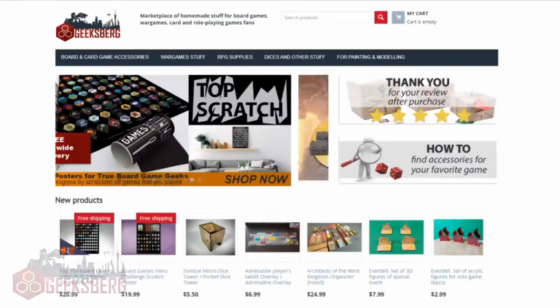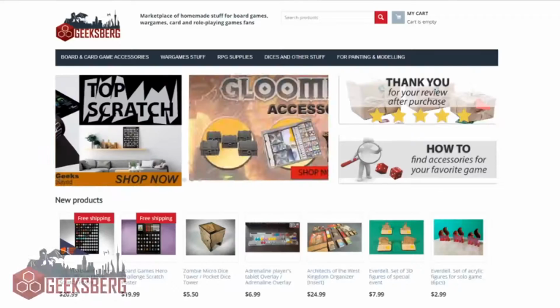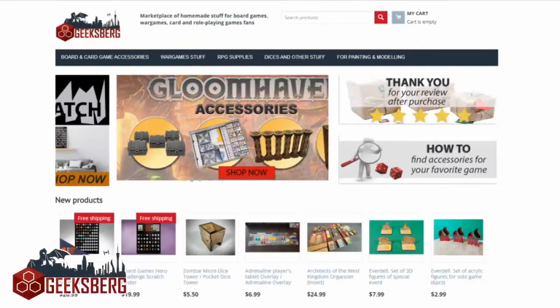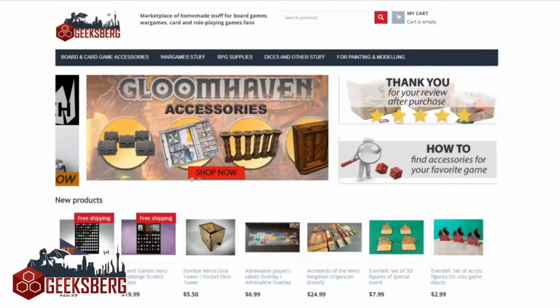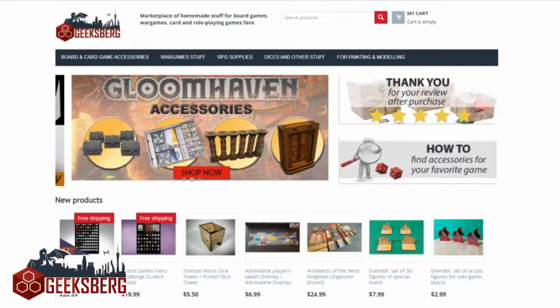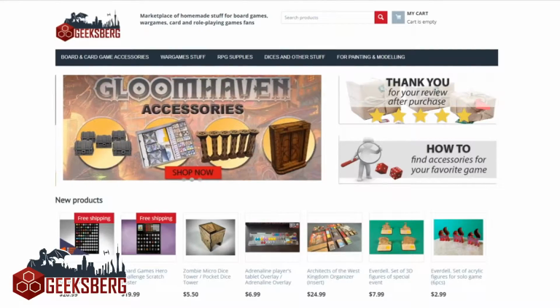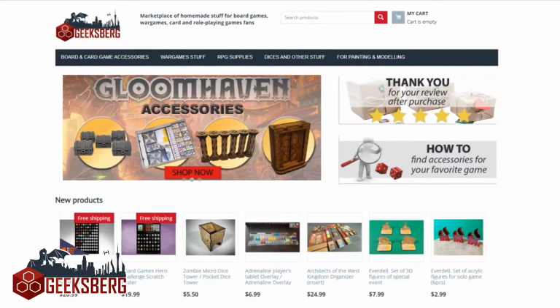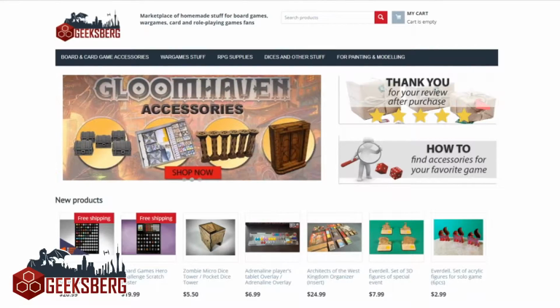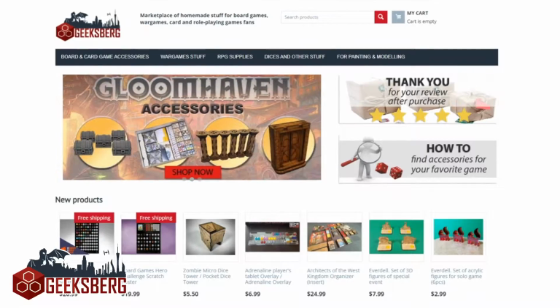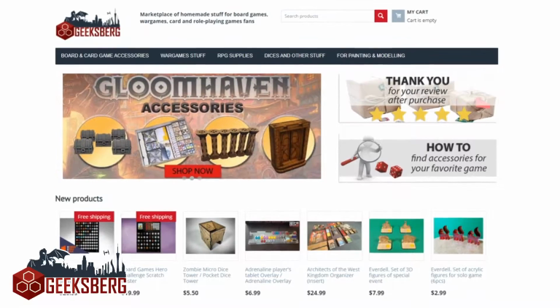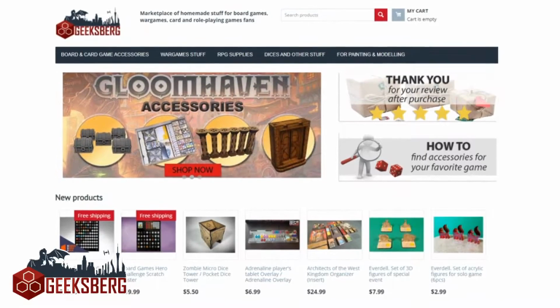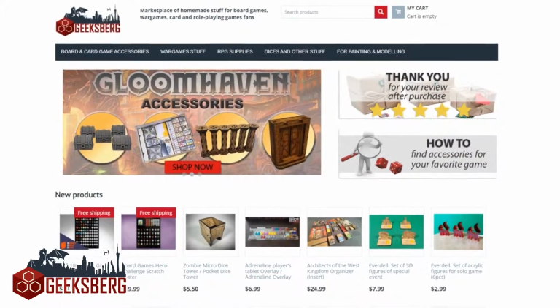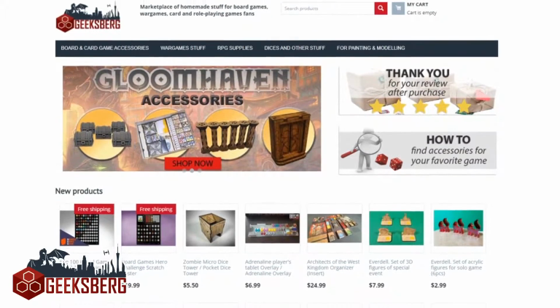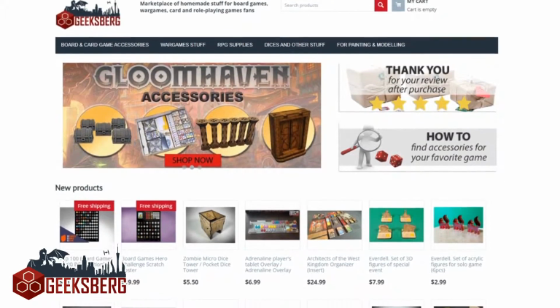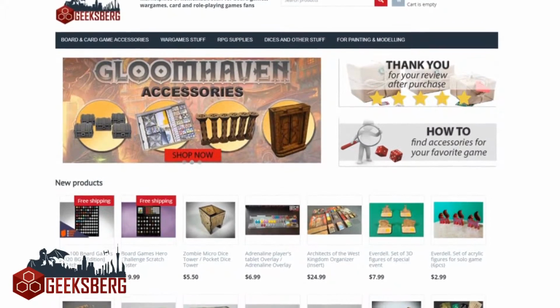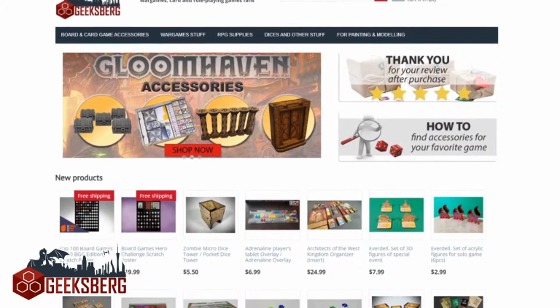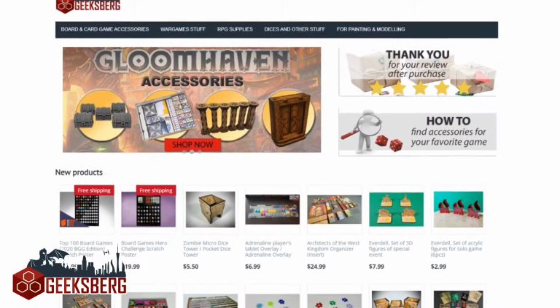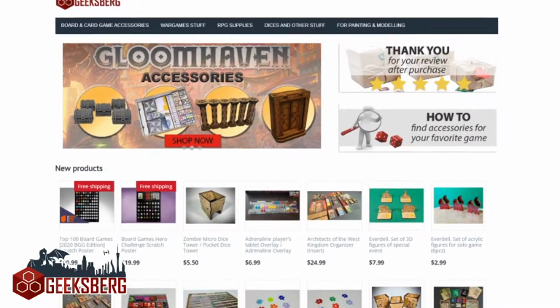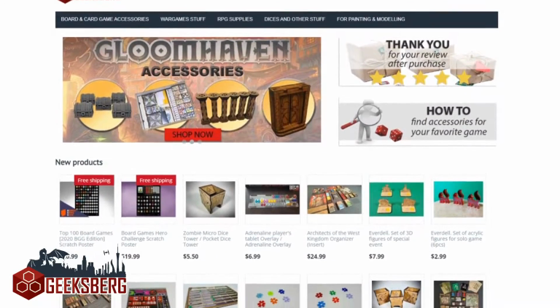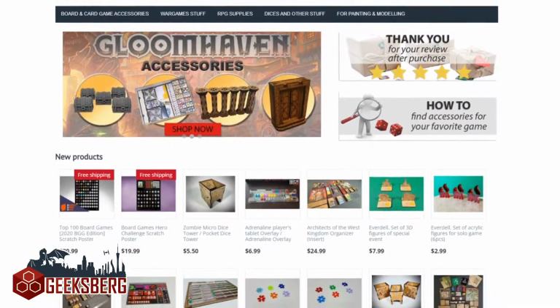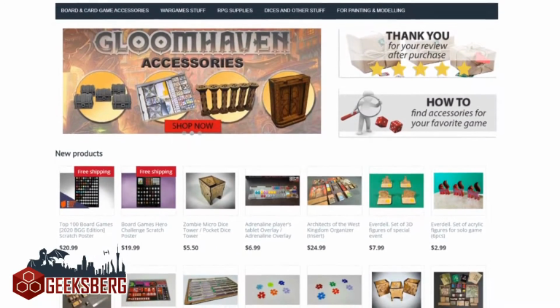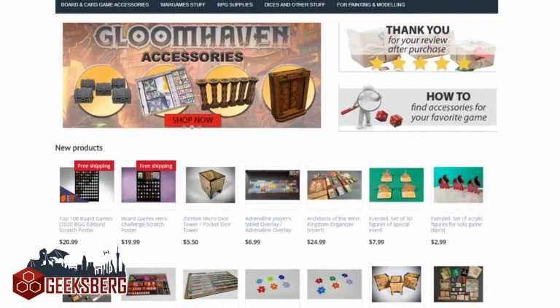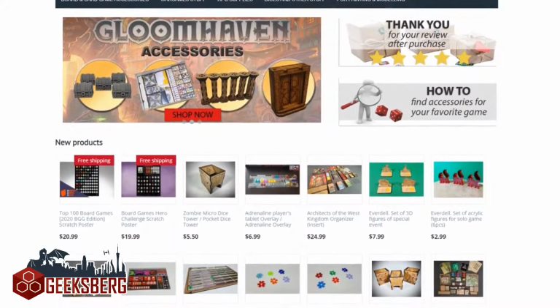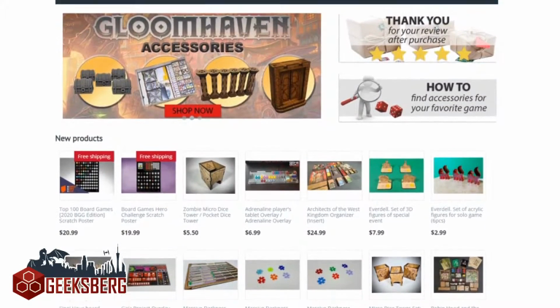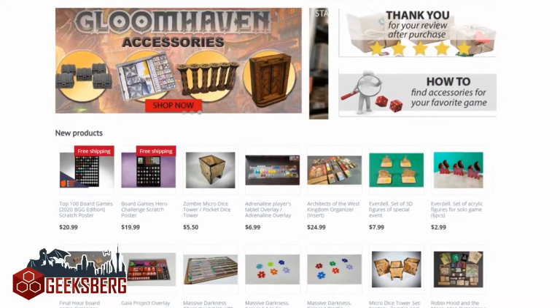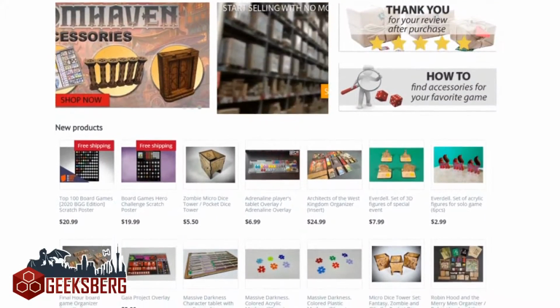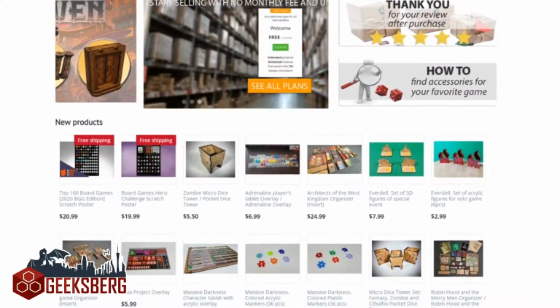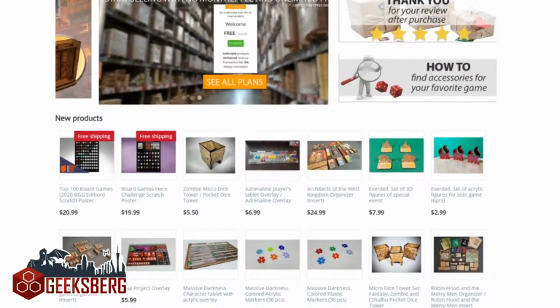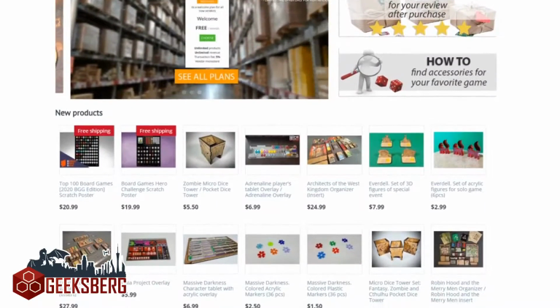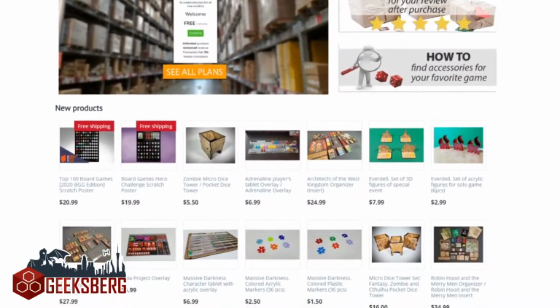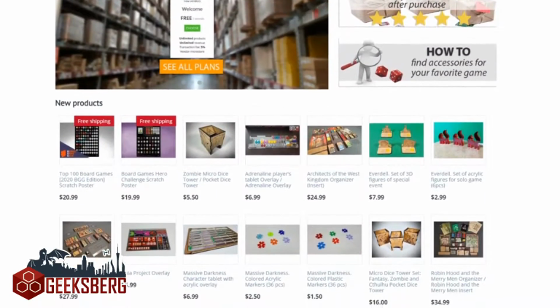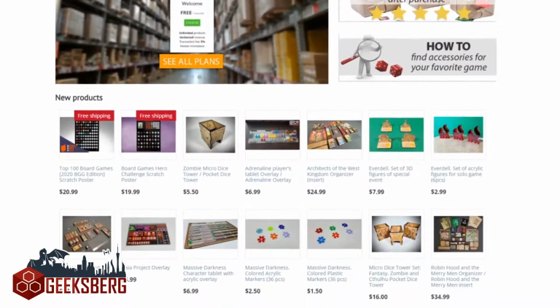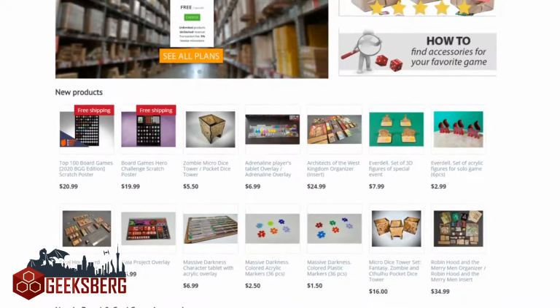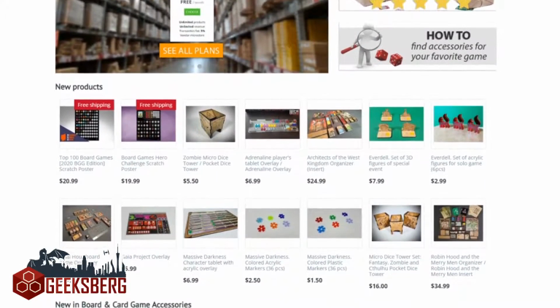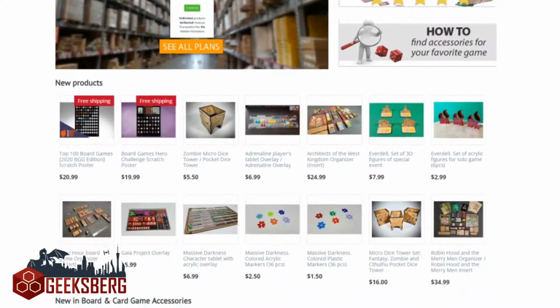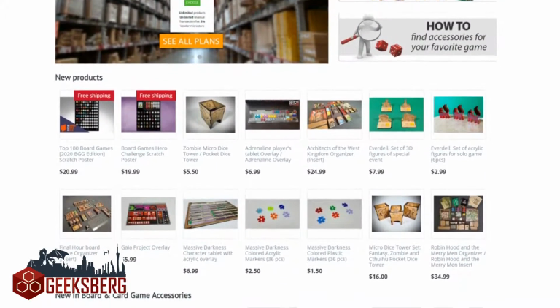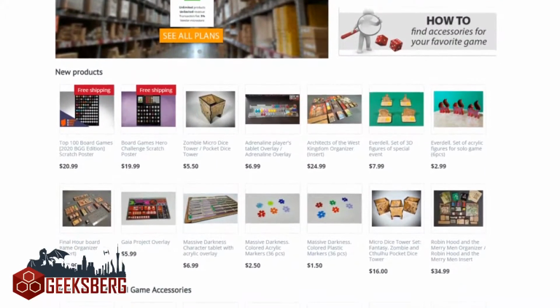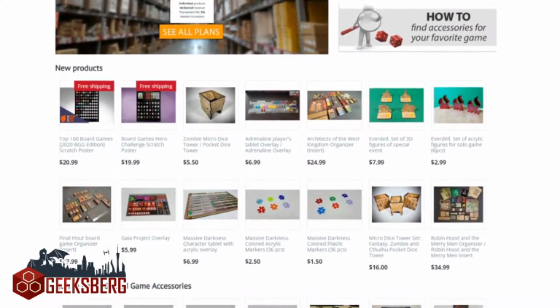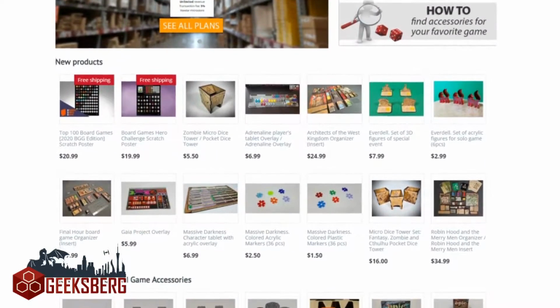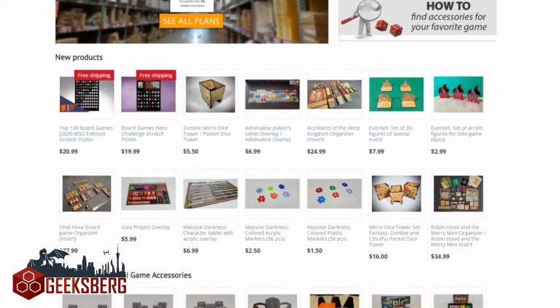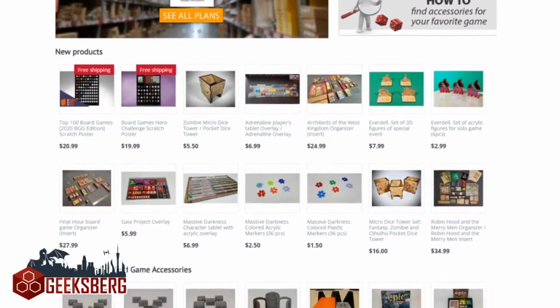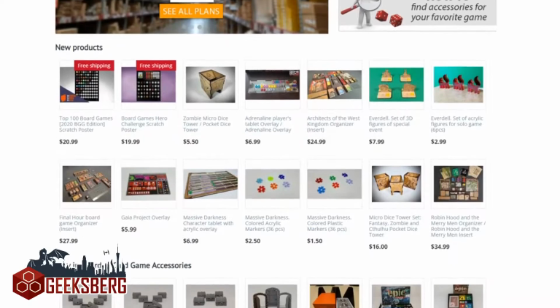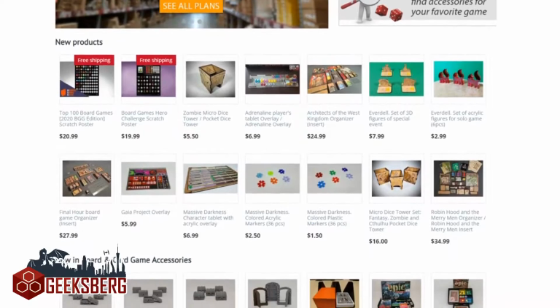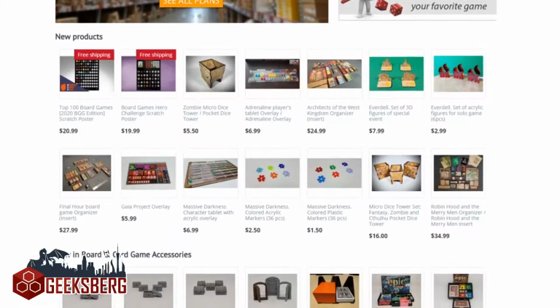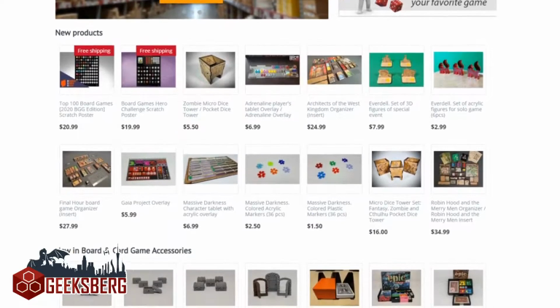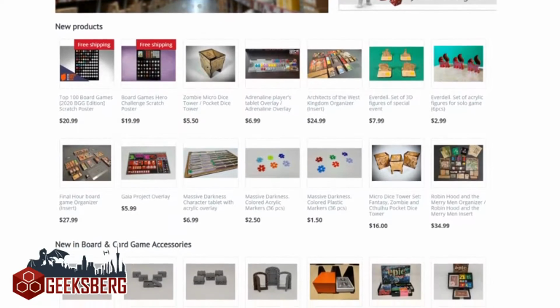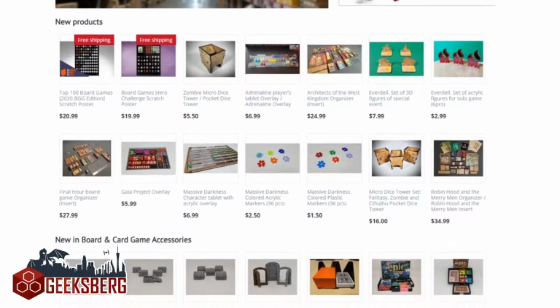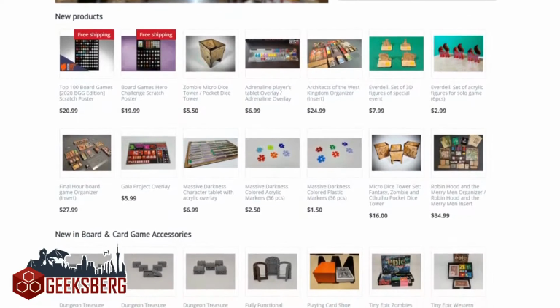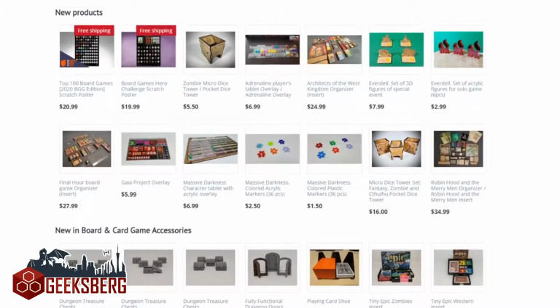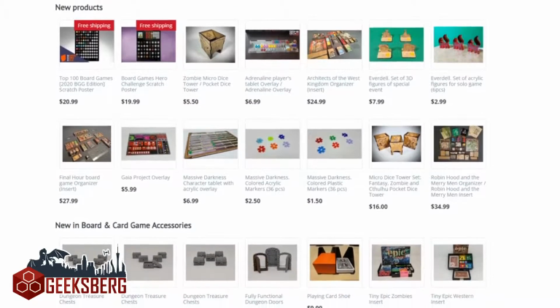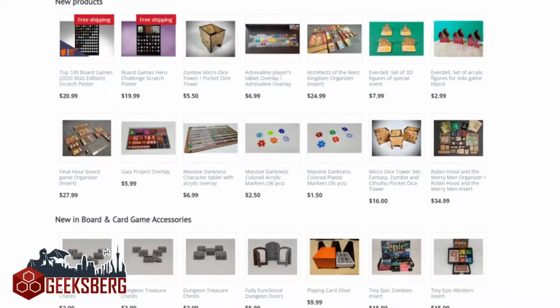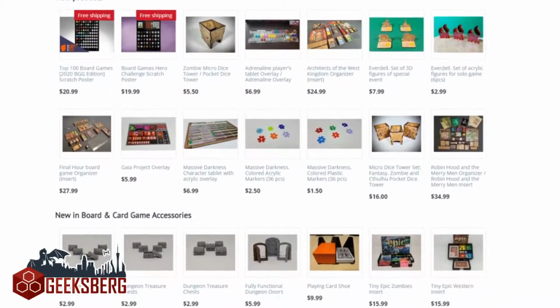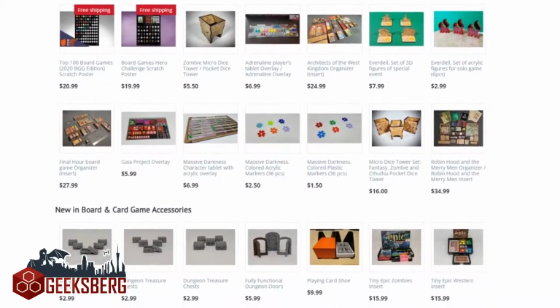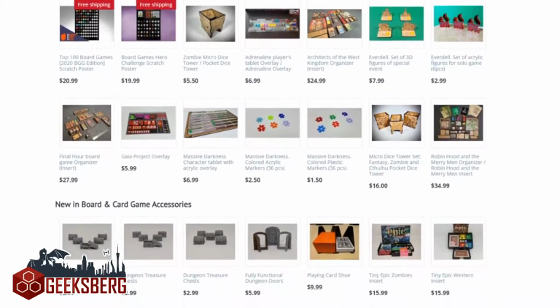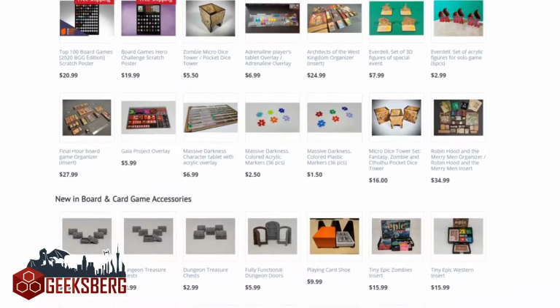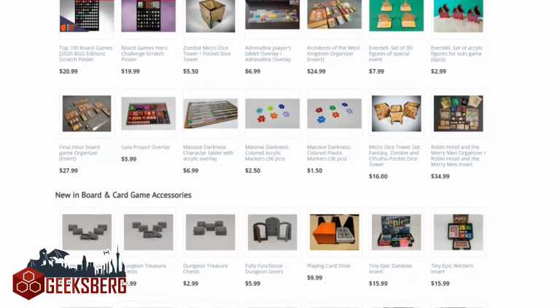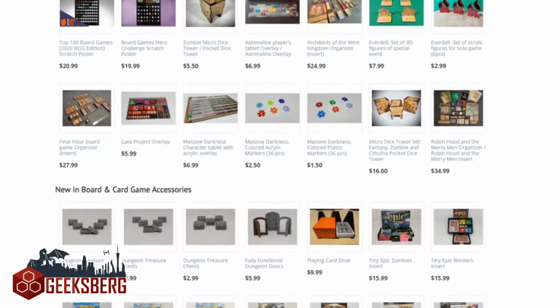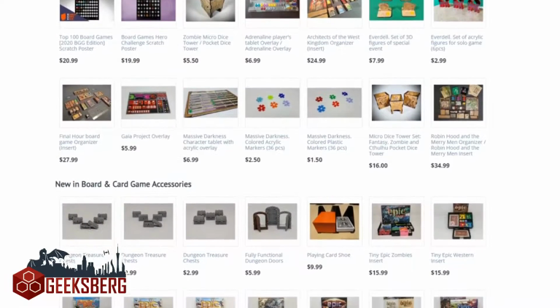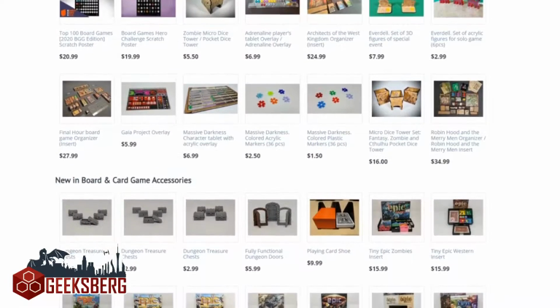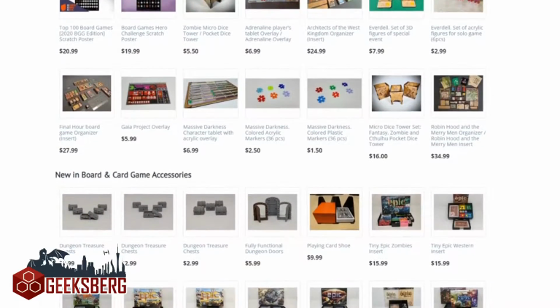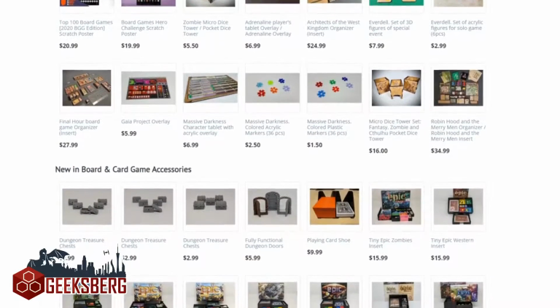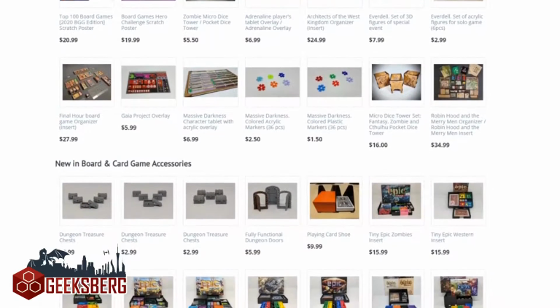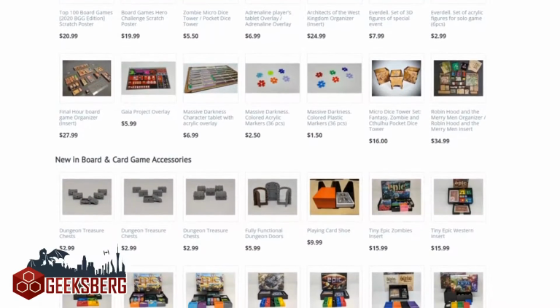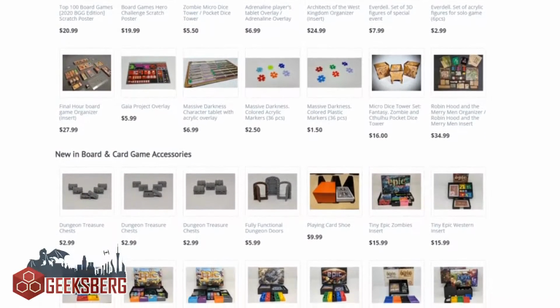This unboxing is sponsored by geeksburg.com, the online marketplace that specializes exclusively in high quality board game accessories.